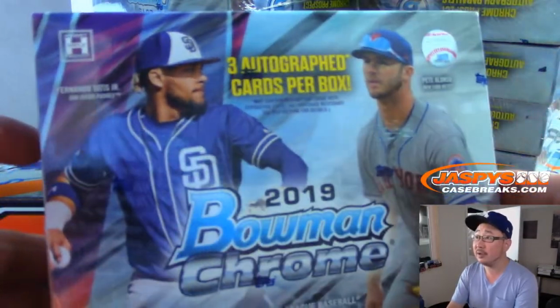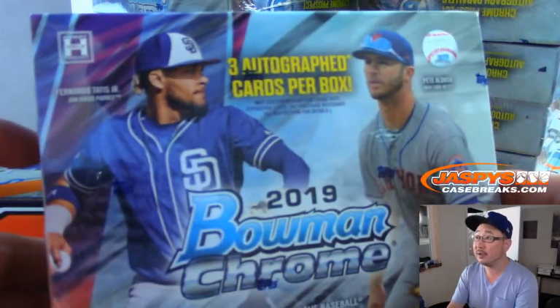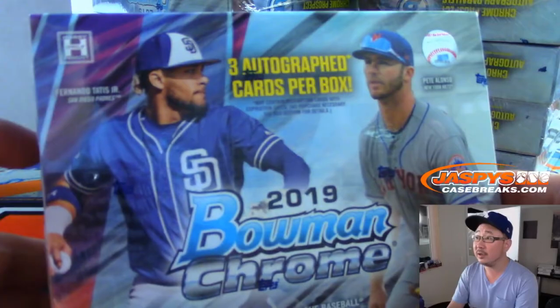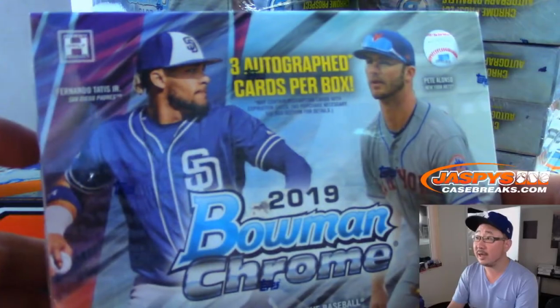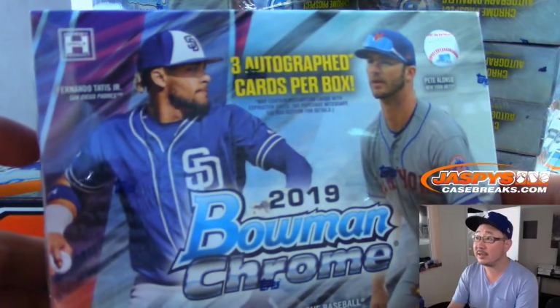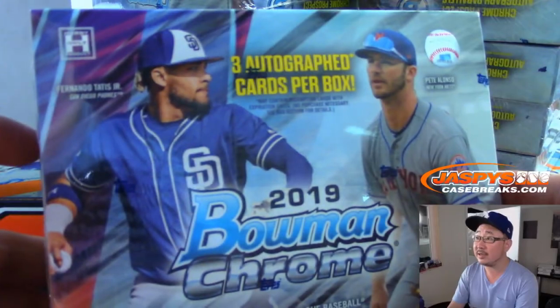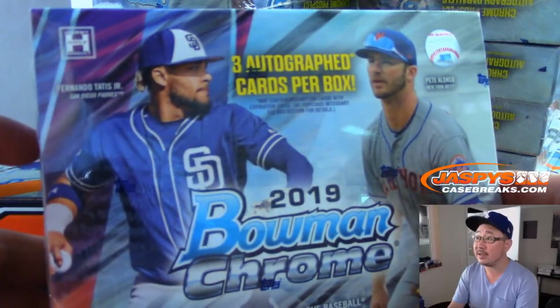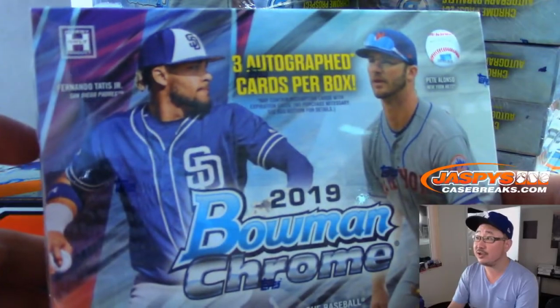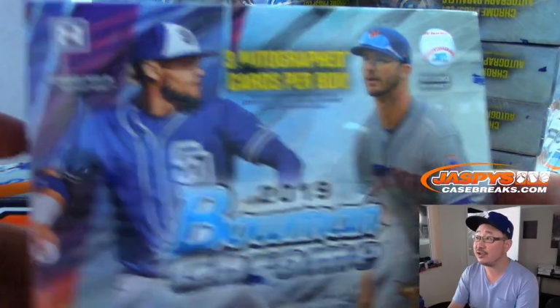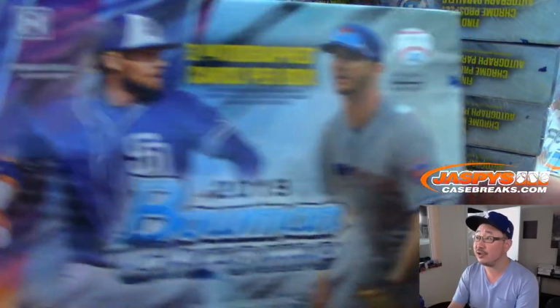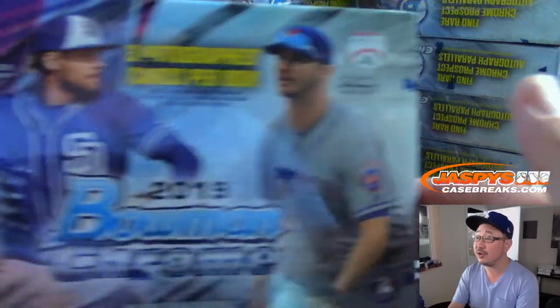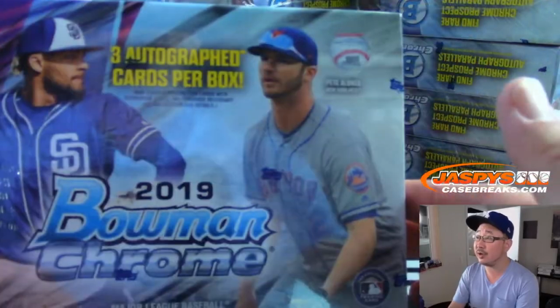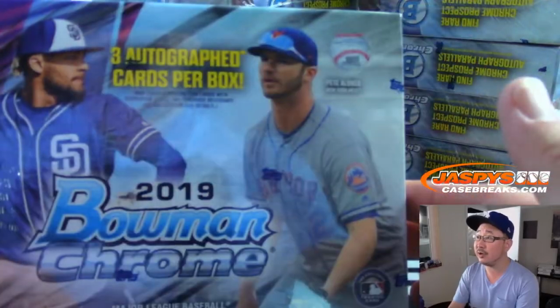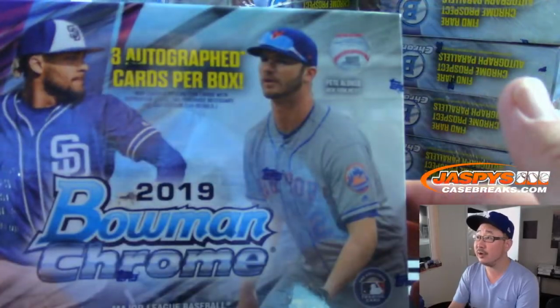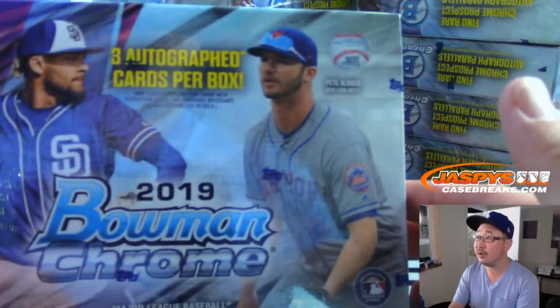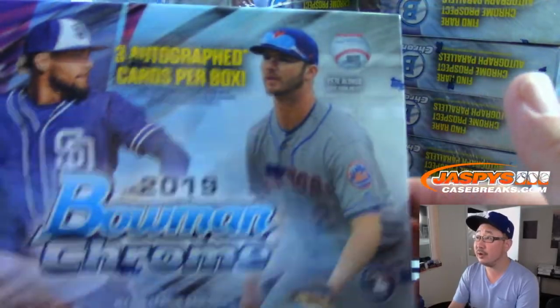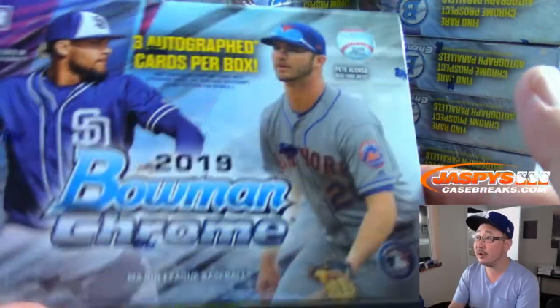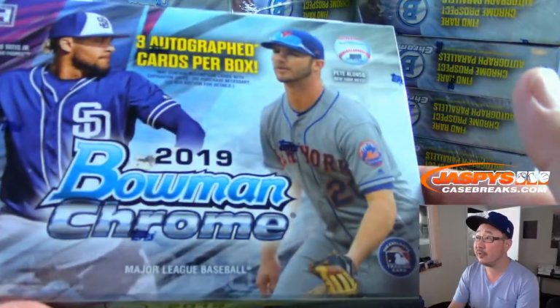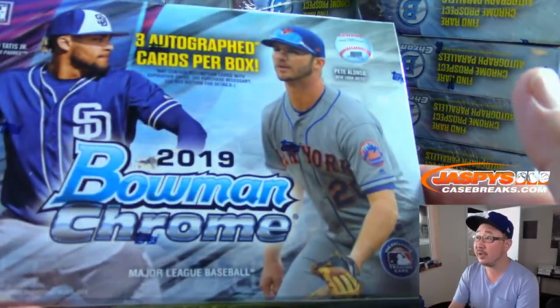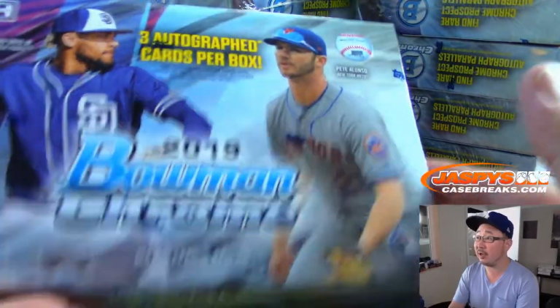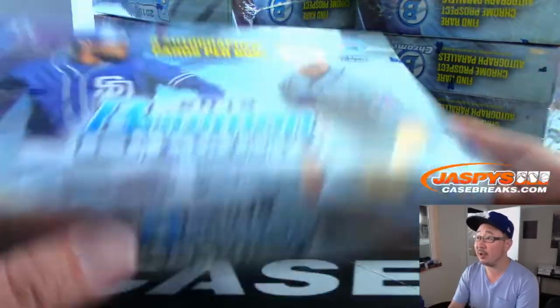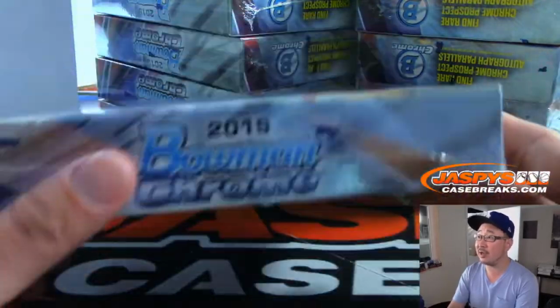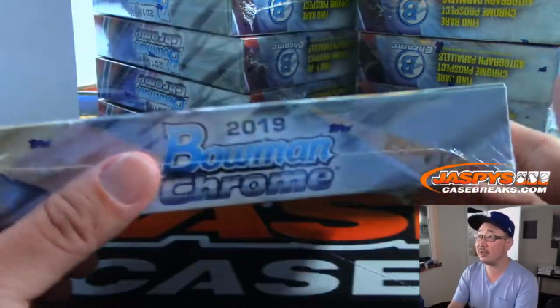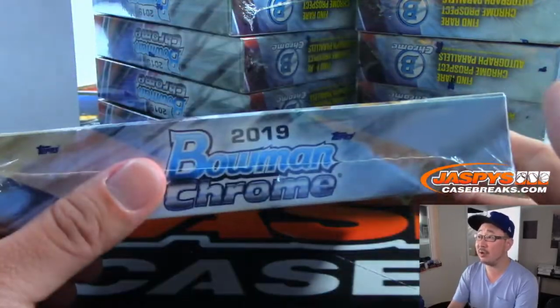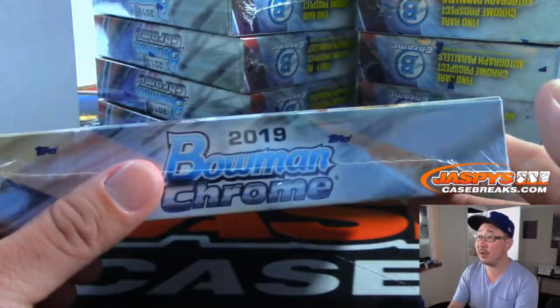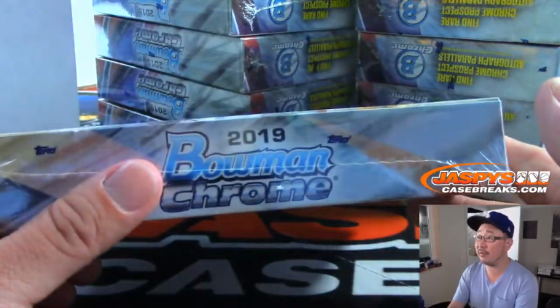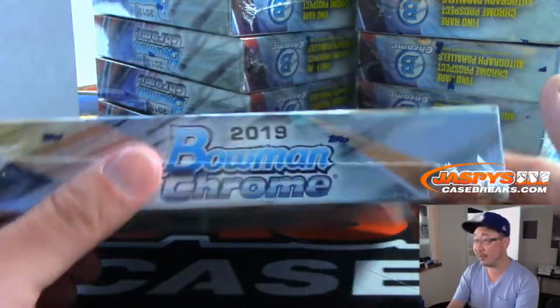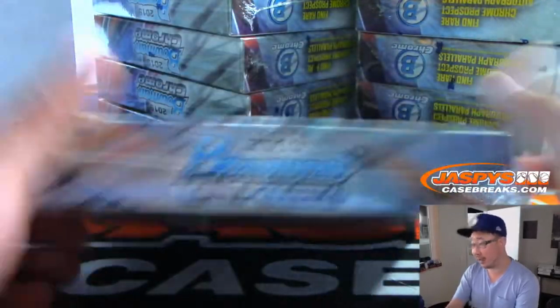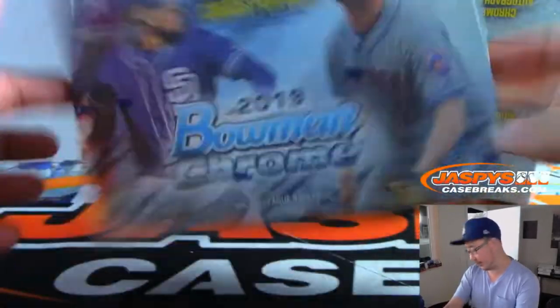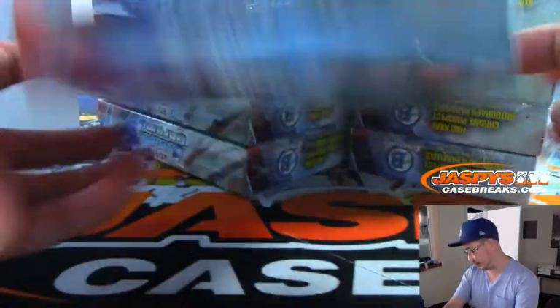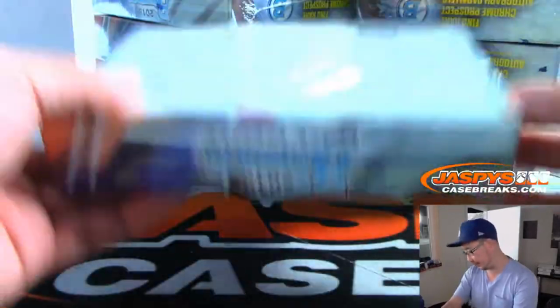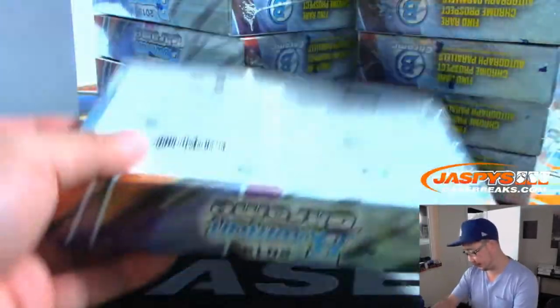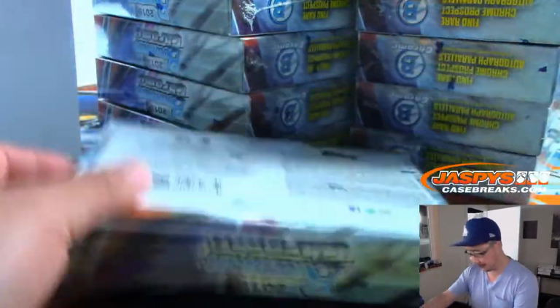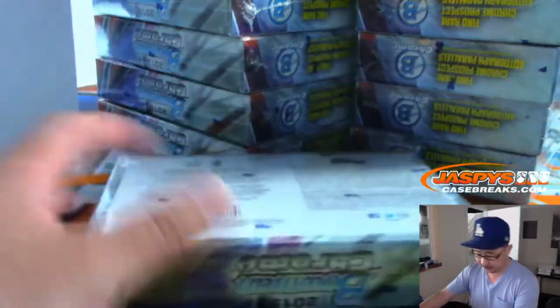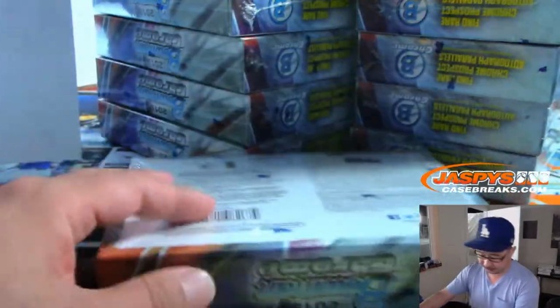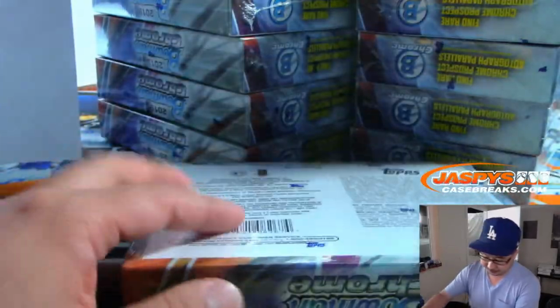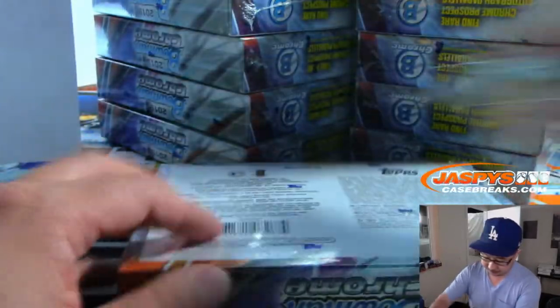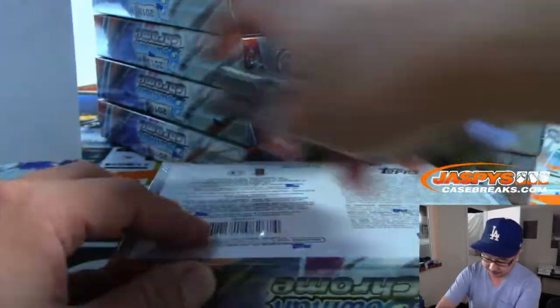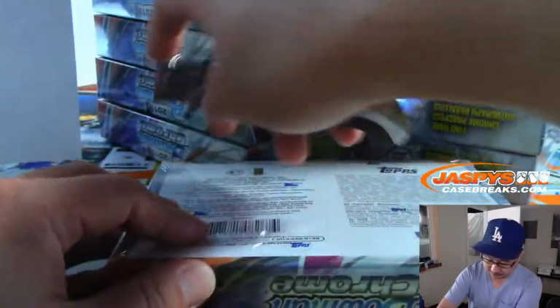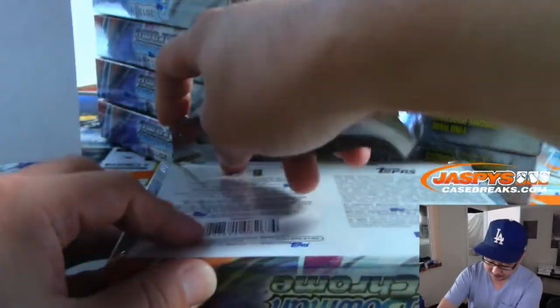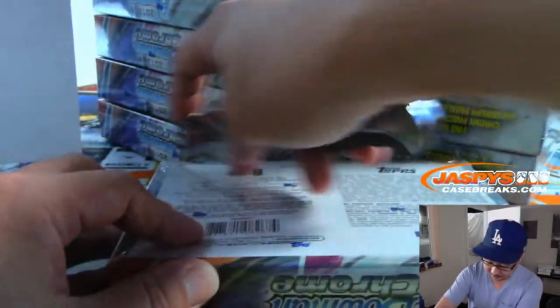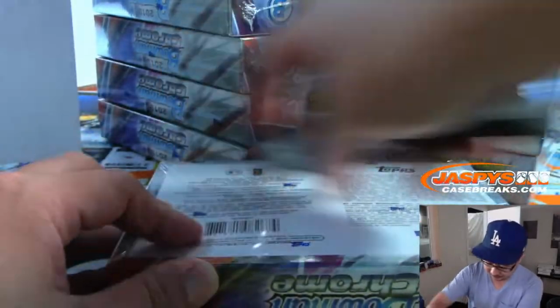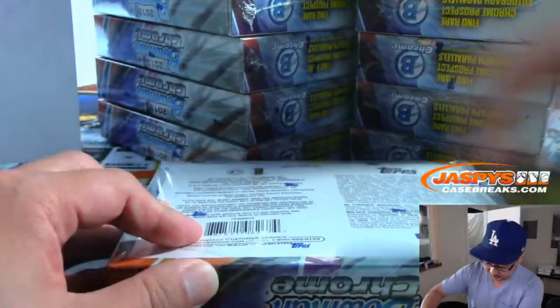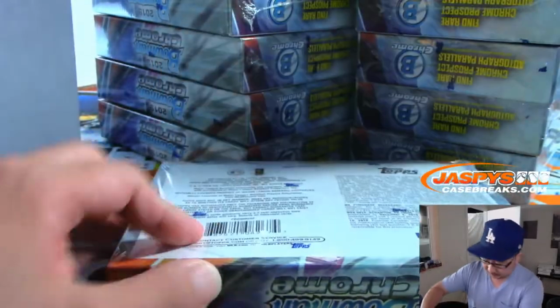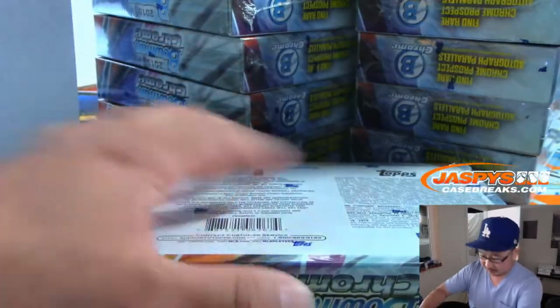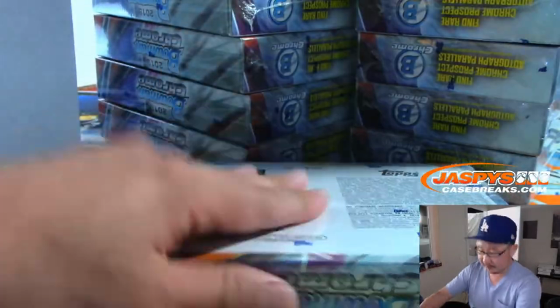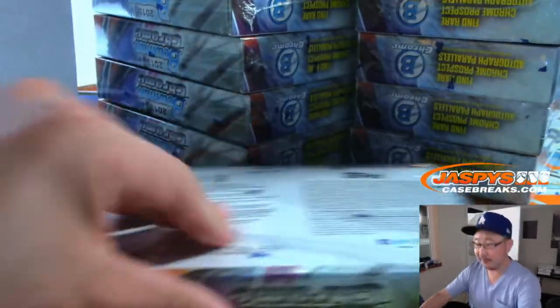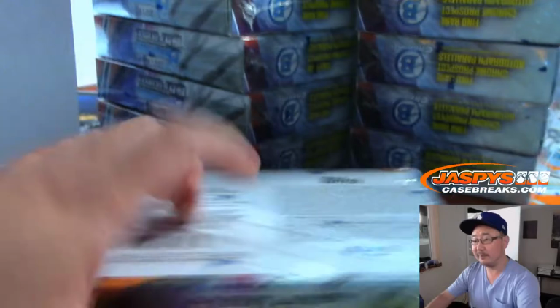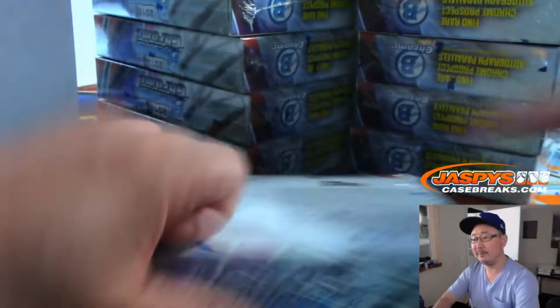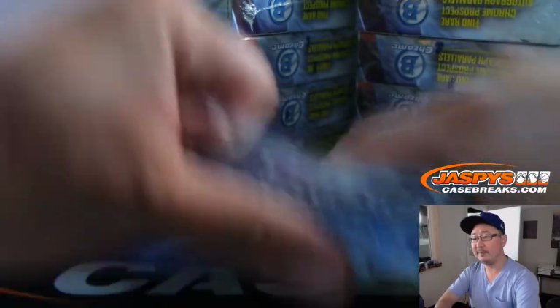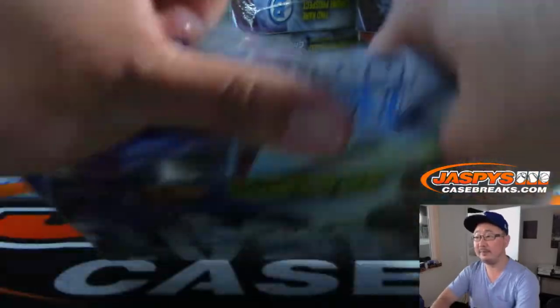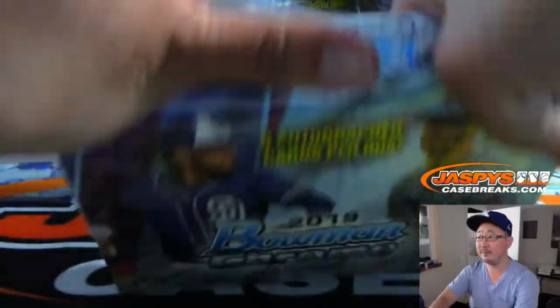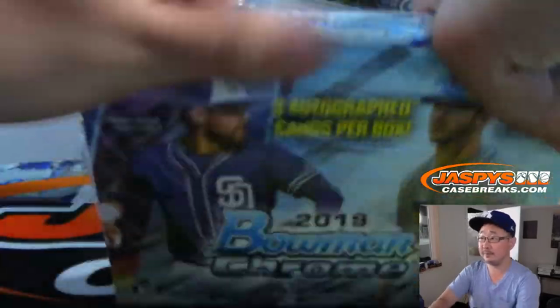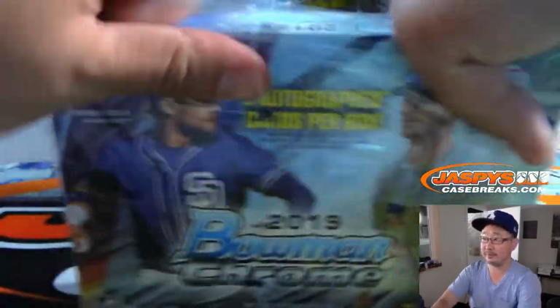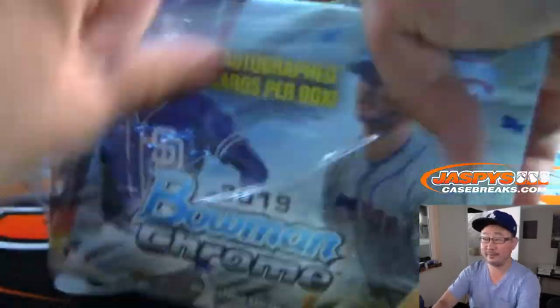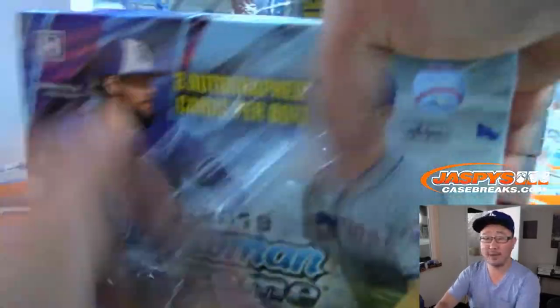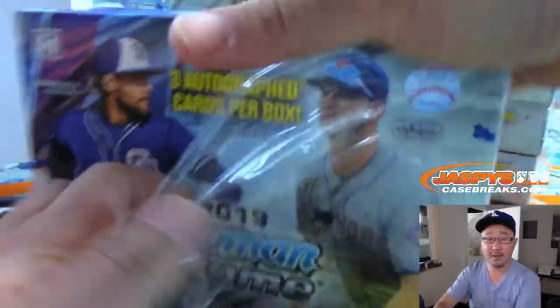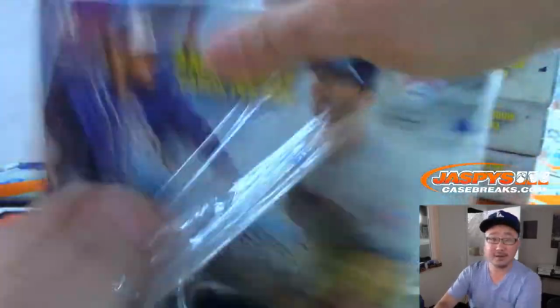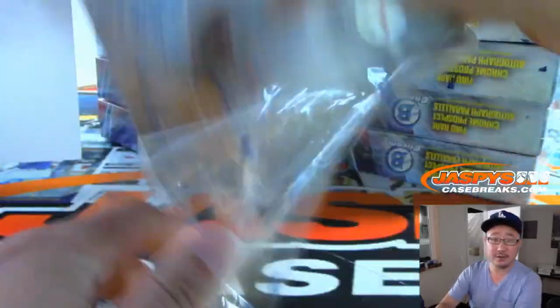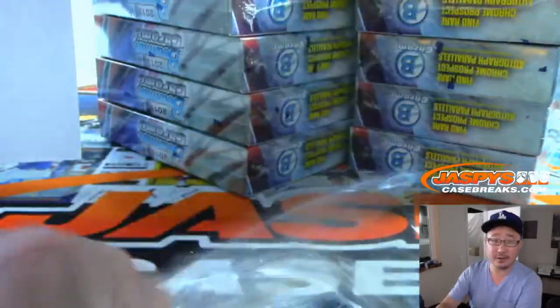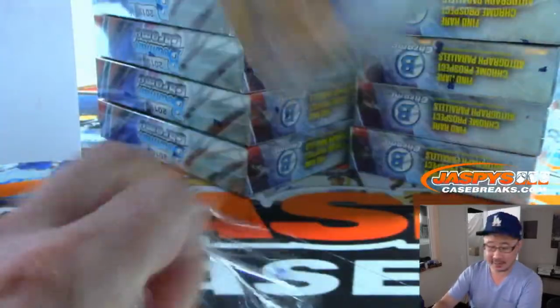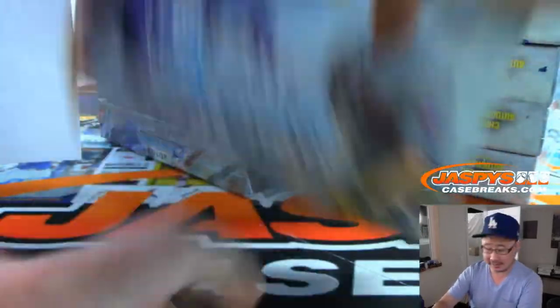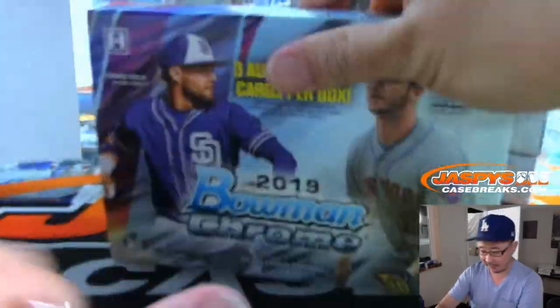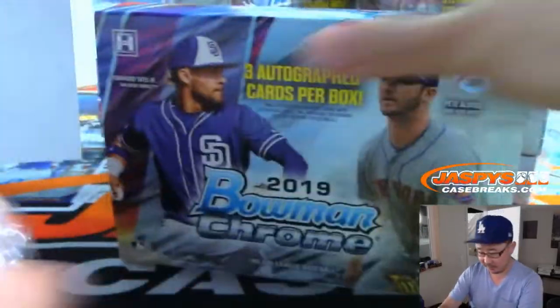We've got Tatis Jr., Pete Alonzo on the front. Good luck, everyone.